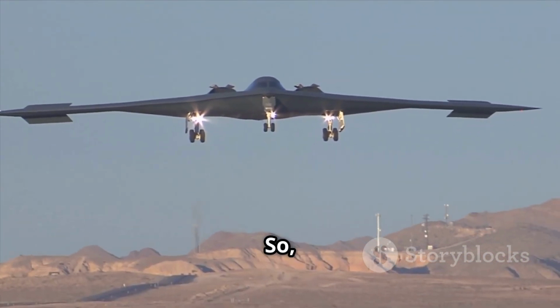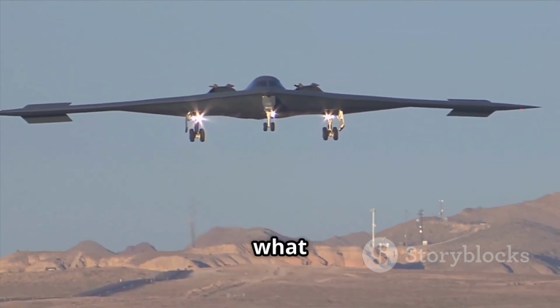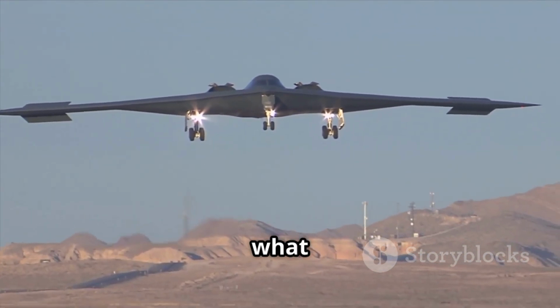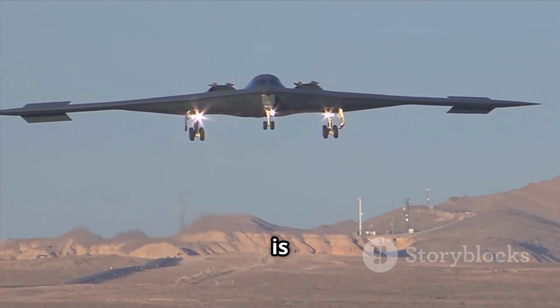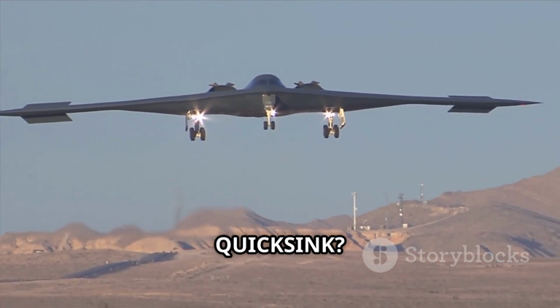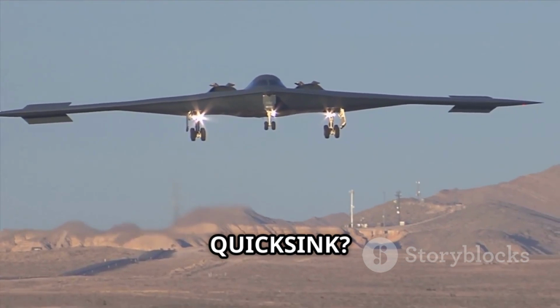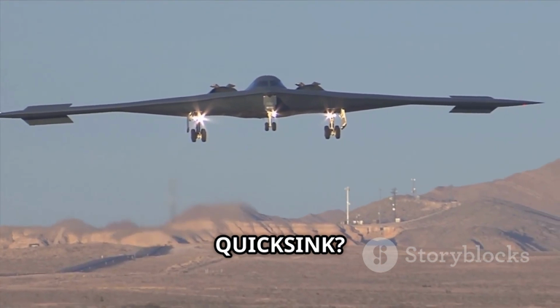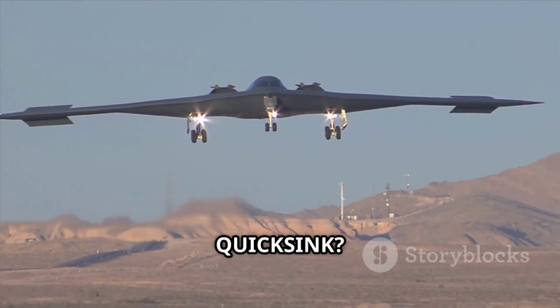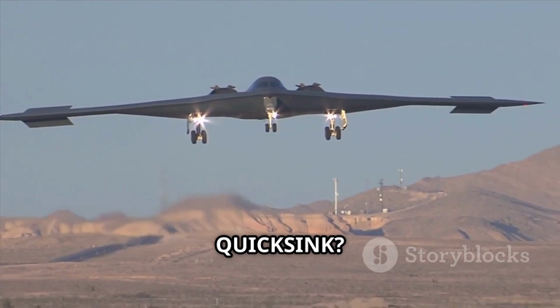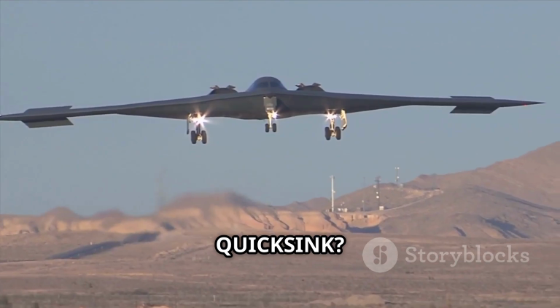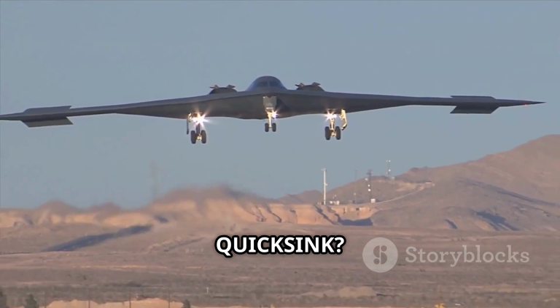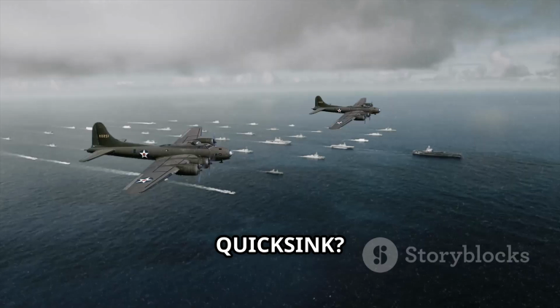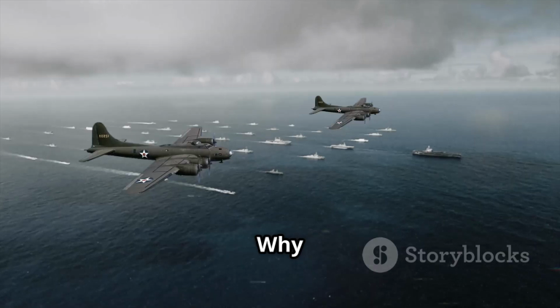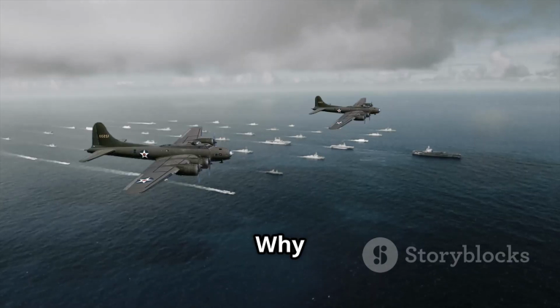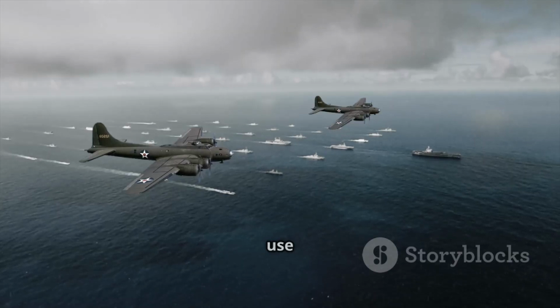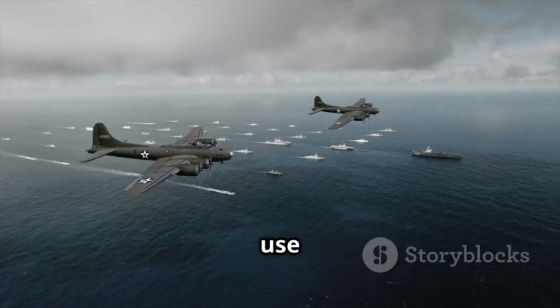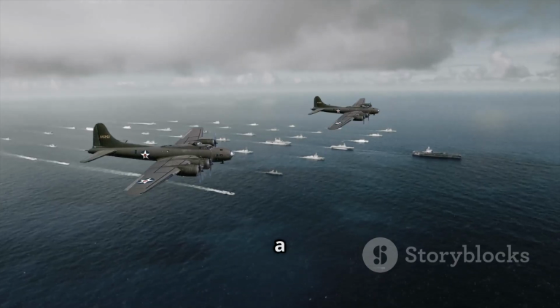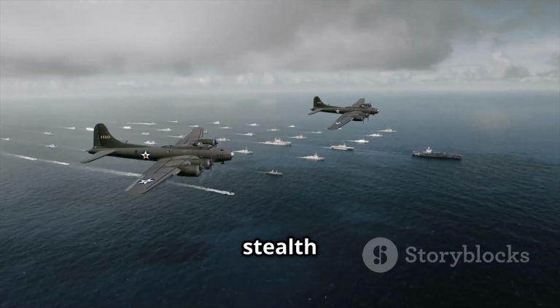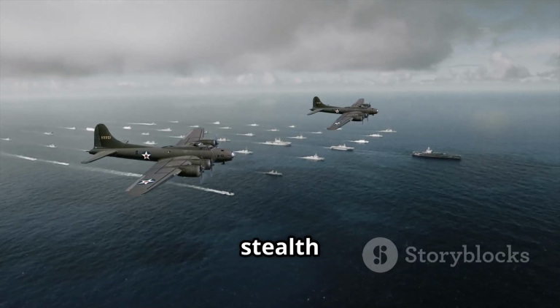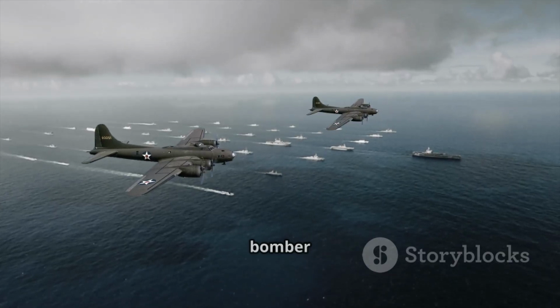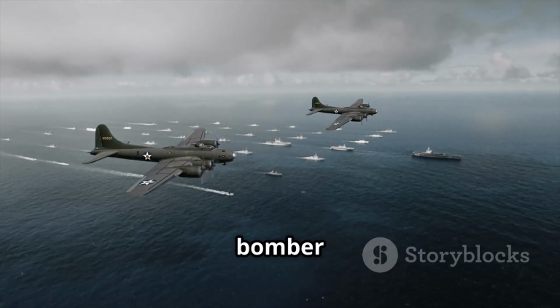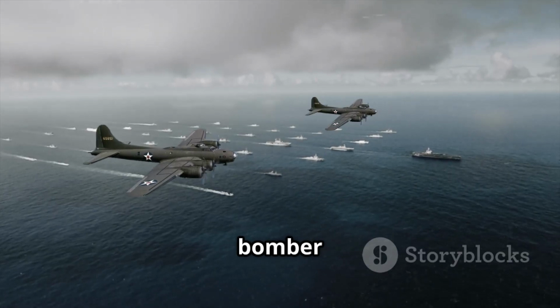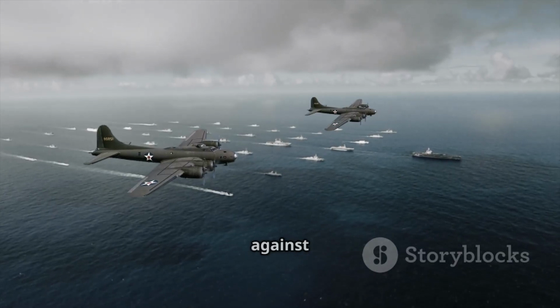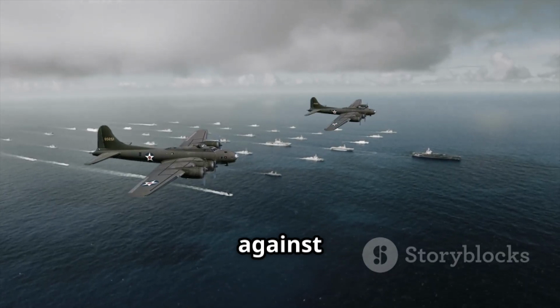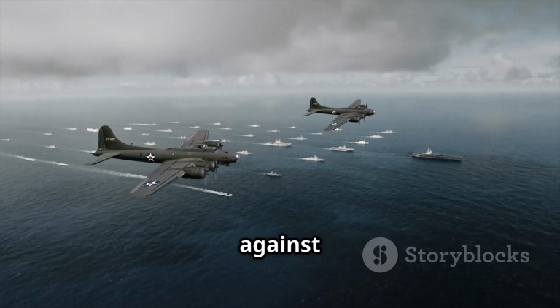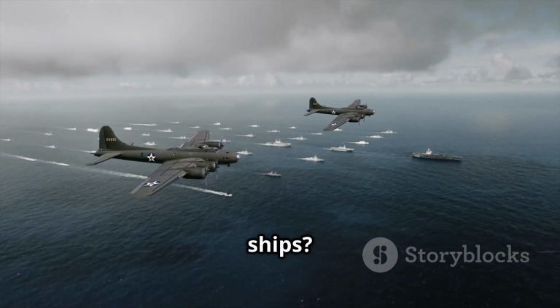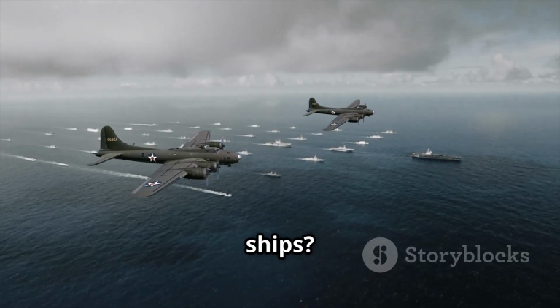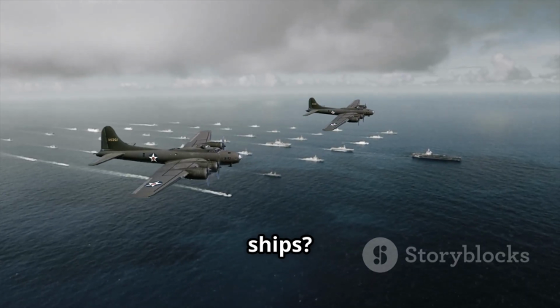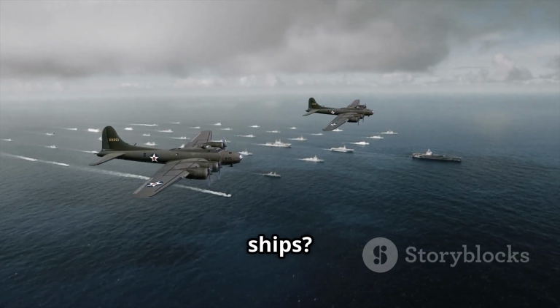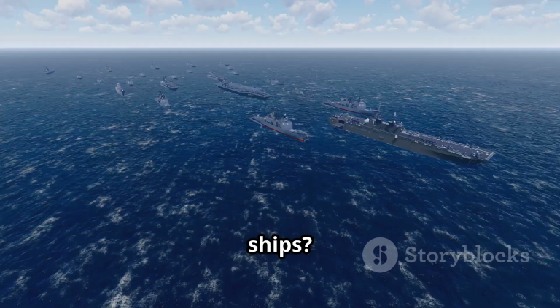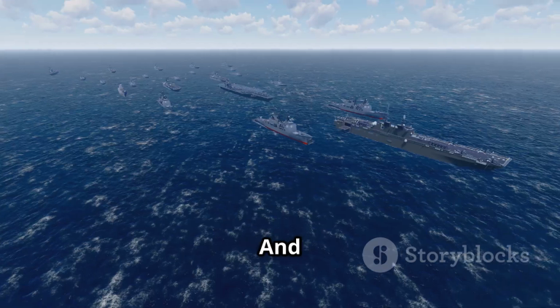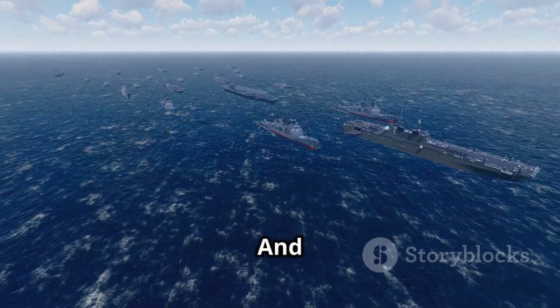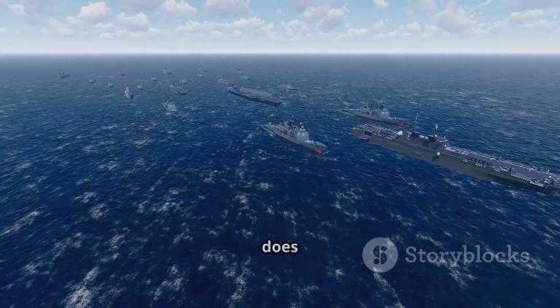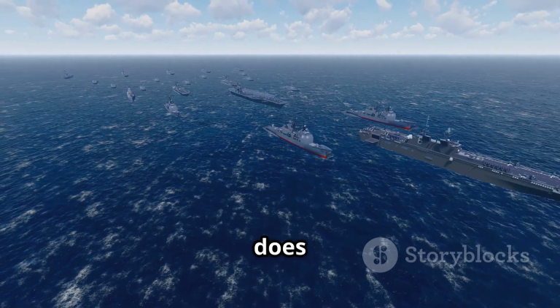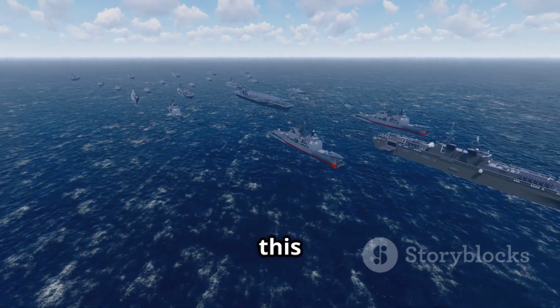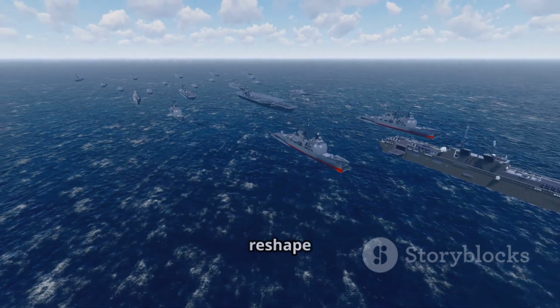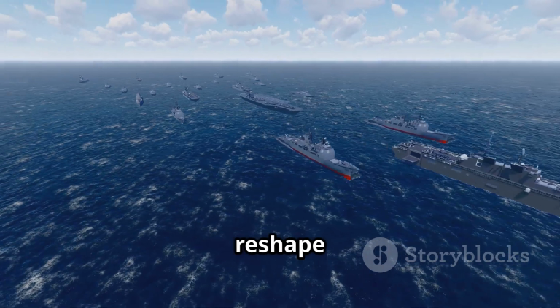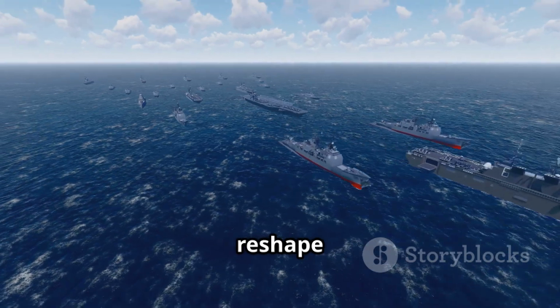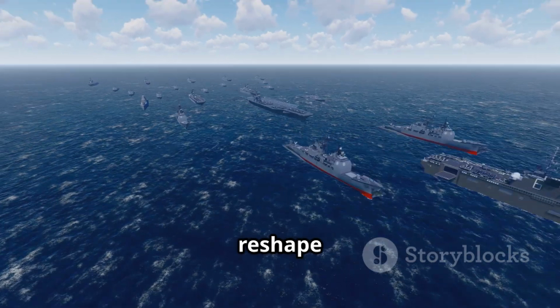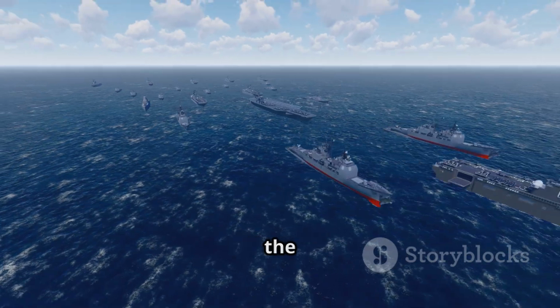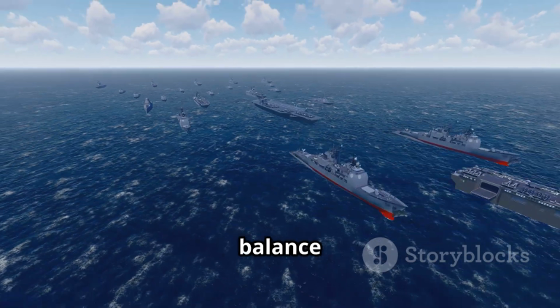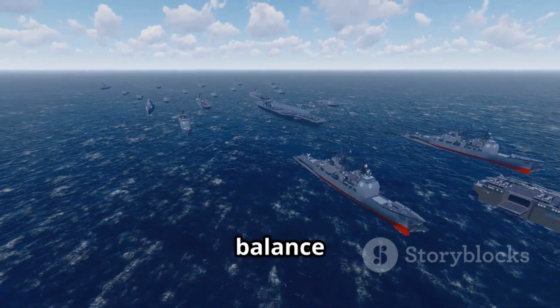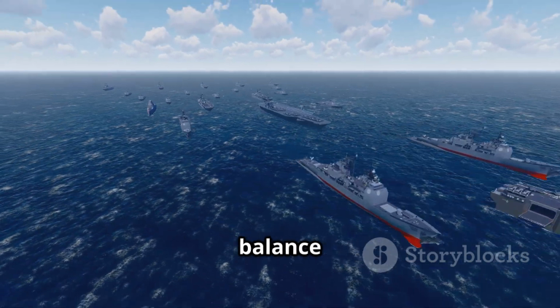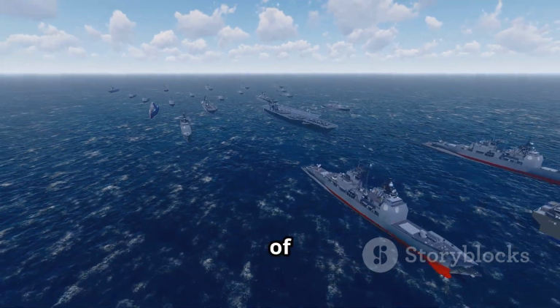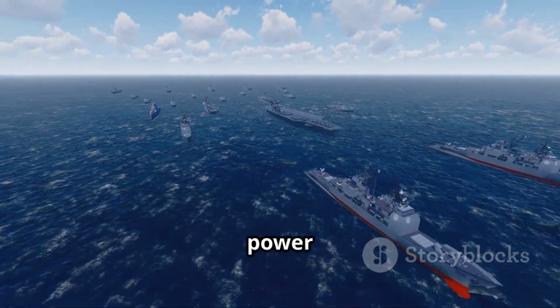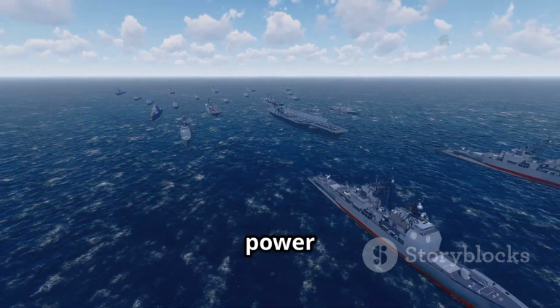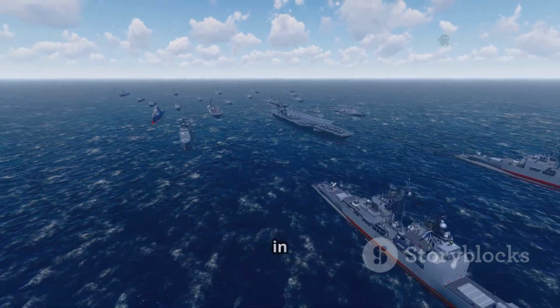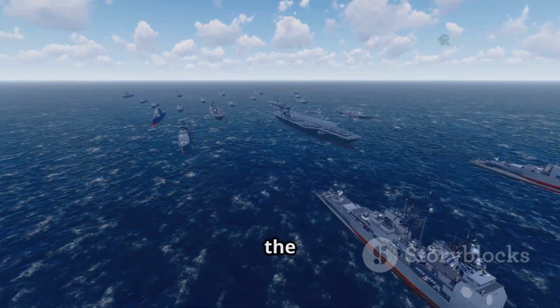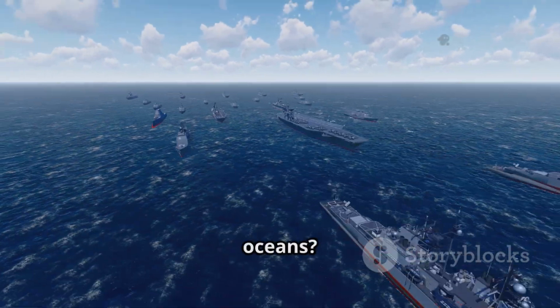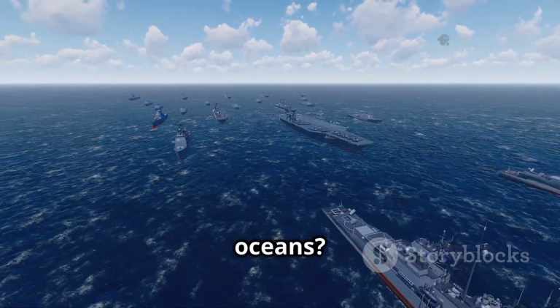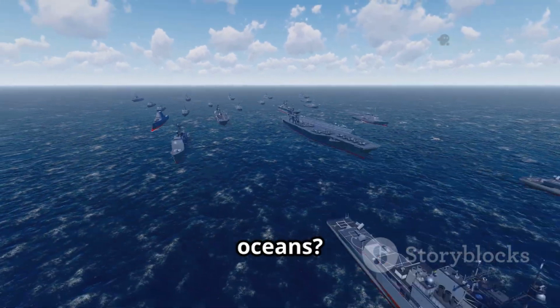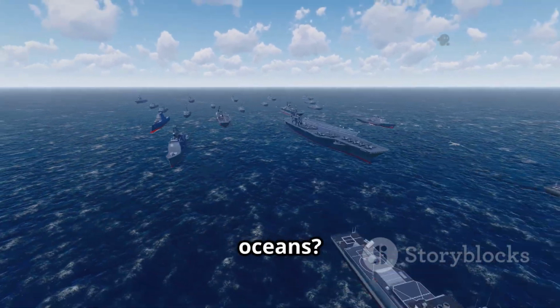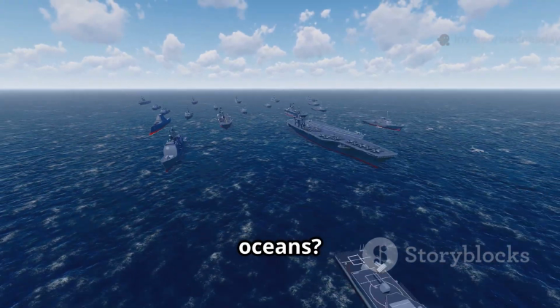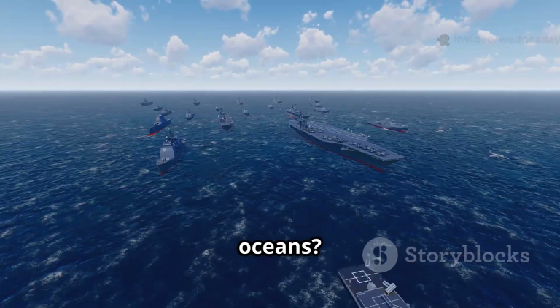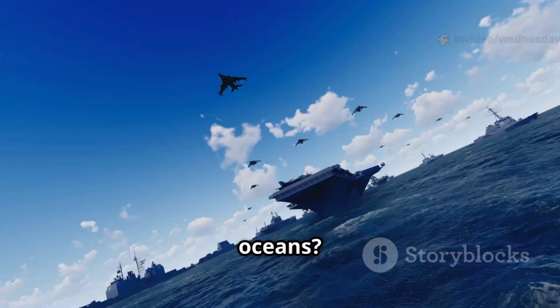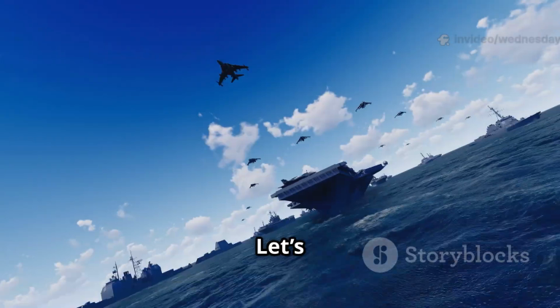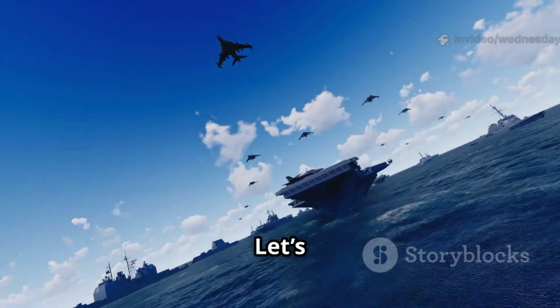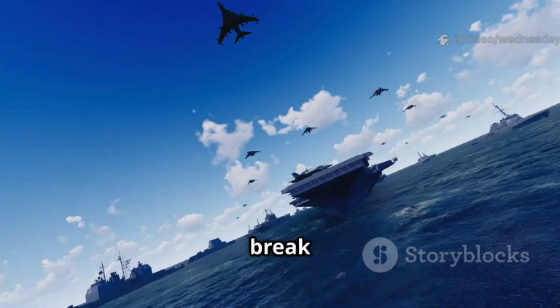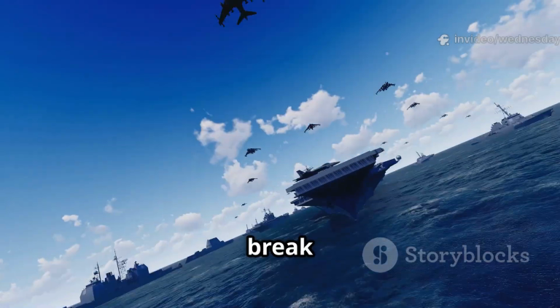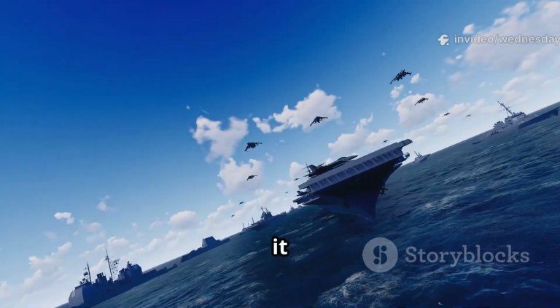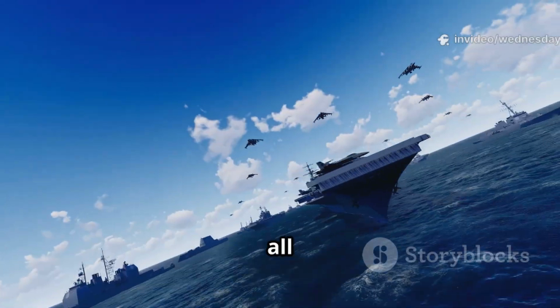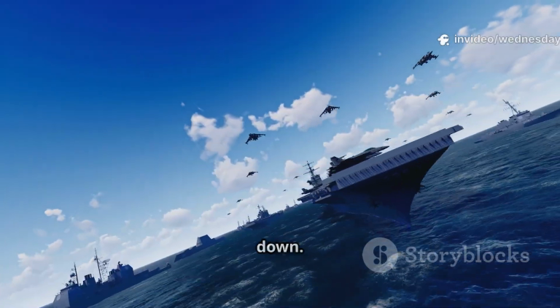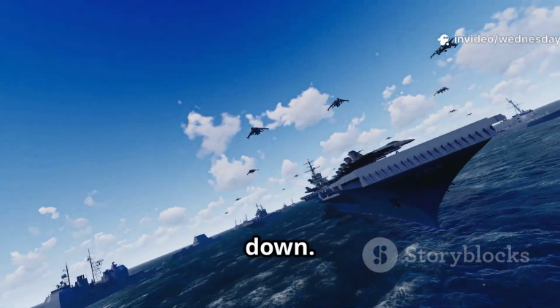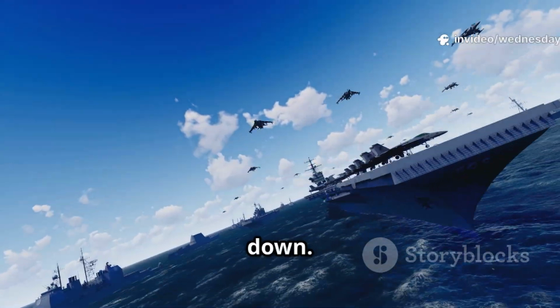What is Quicksync? Why use a stealth bomber against ships? And how does this reshape the balance of power in the oceans? Let's break it all down.